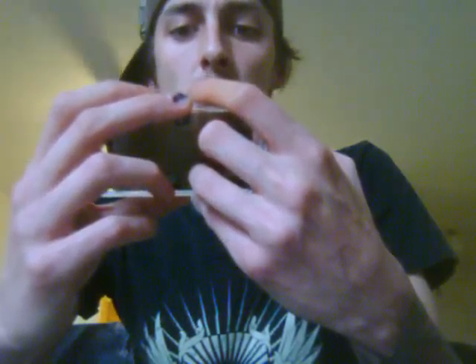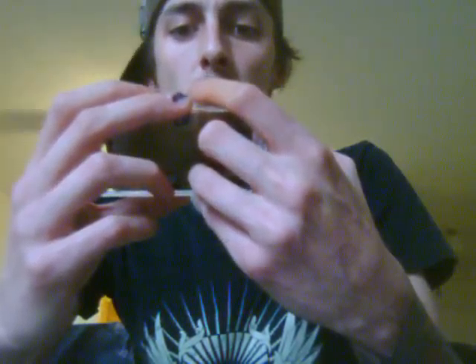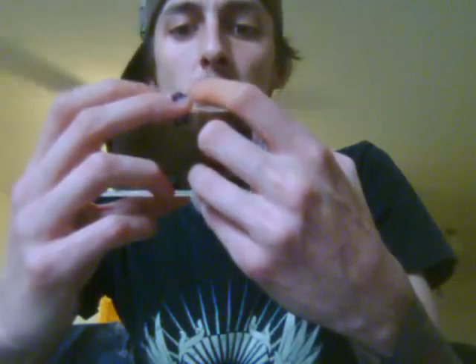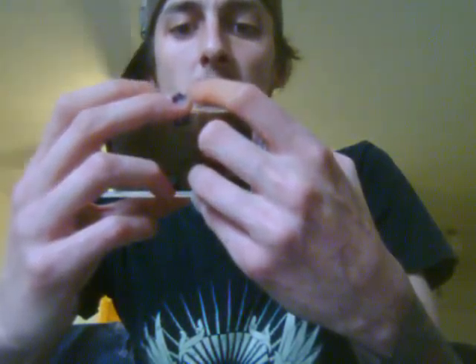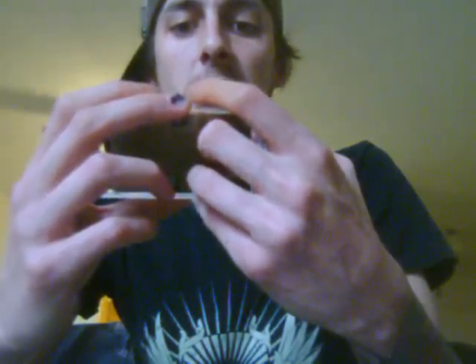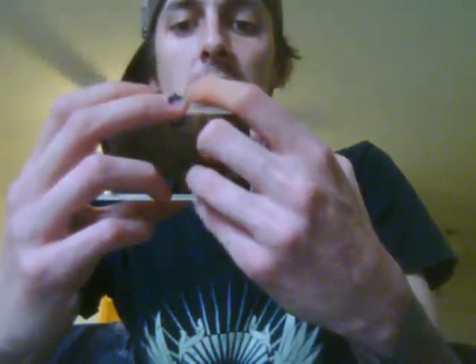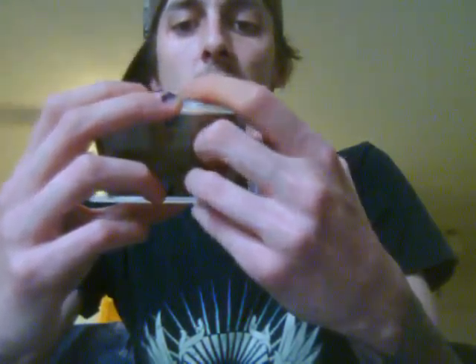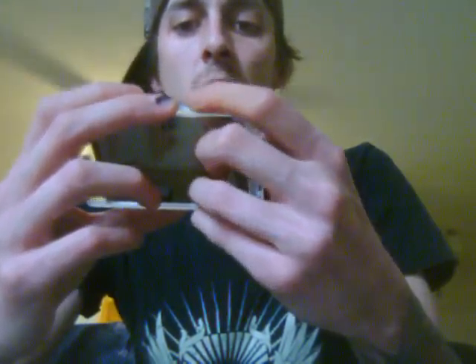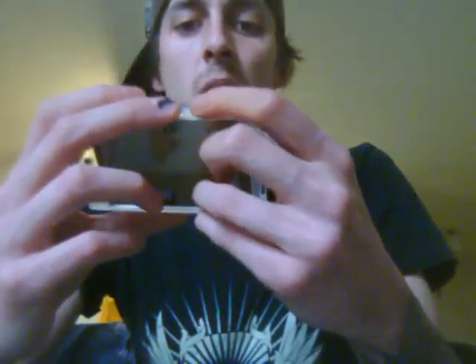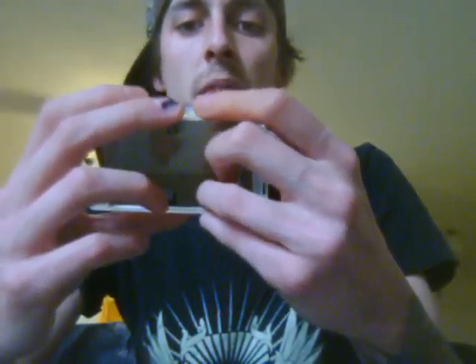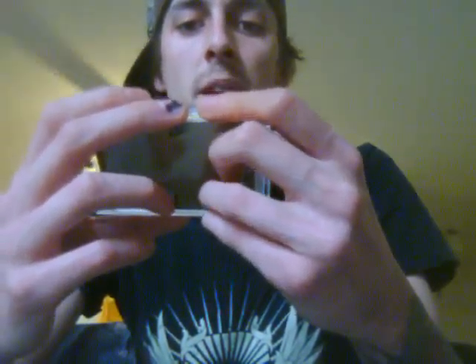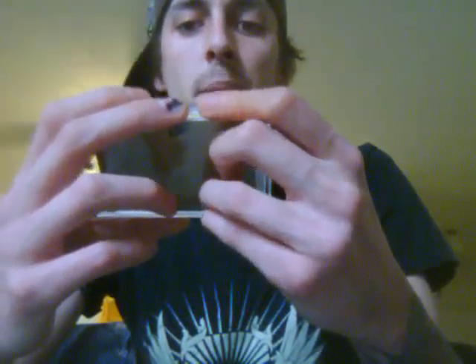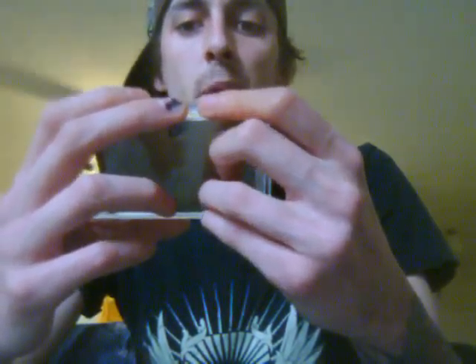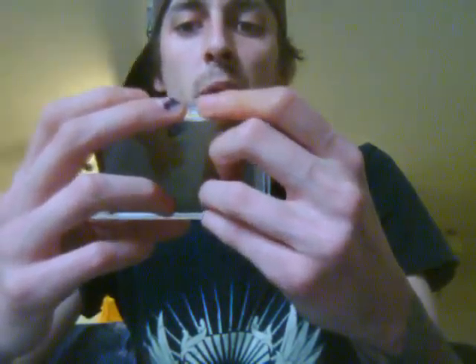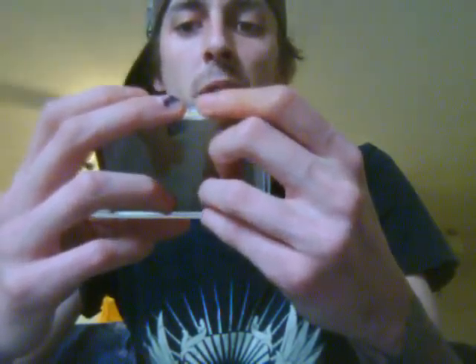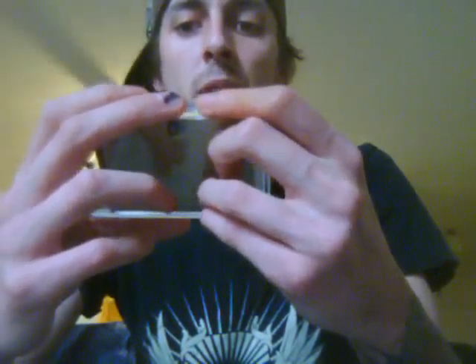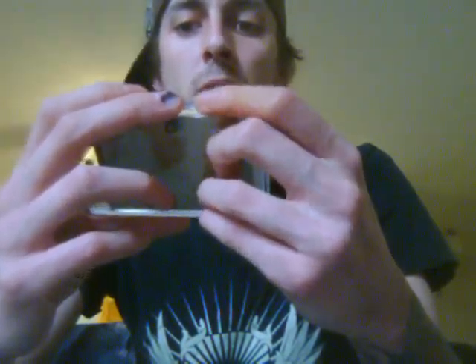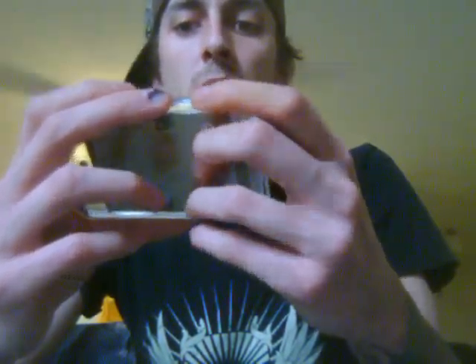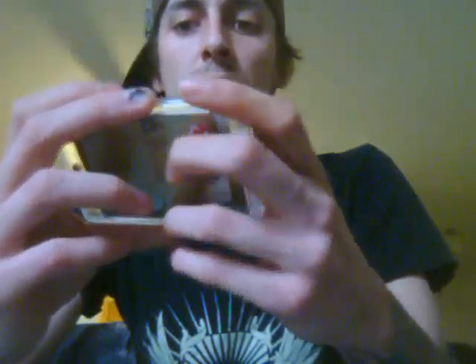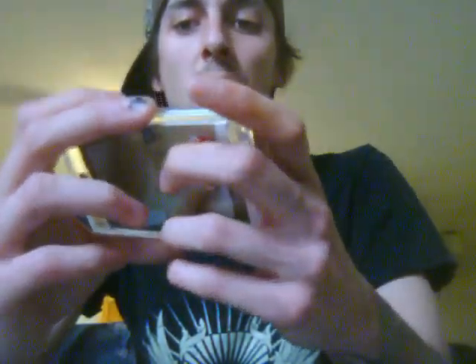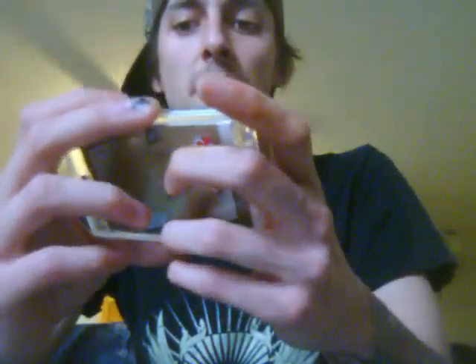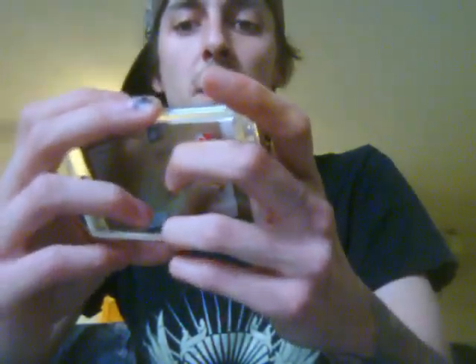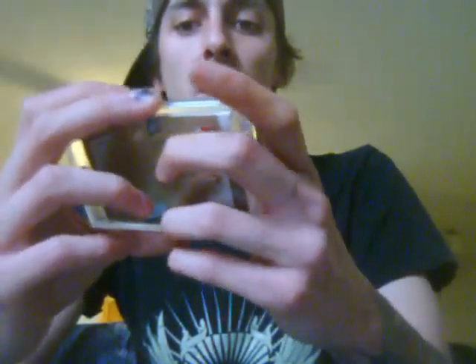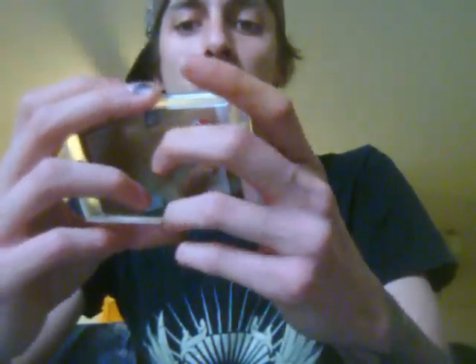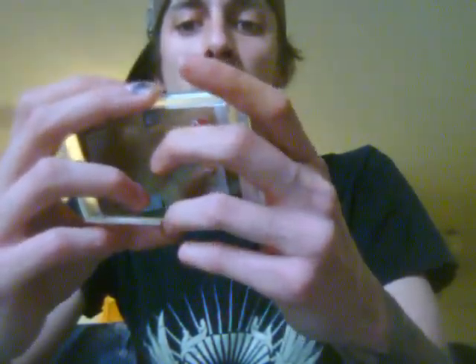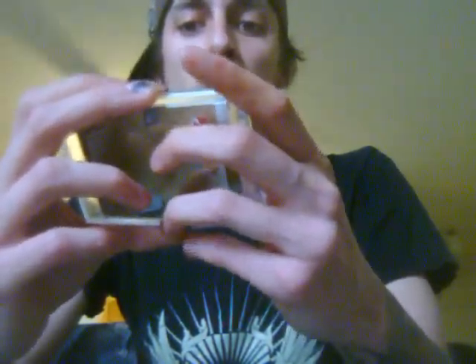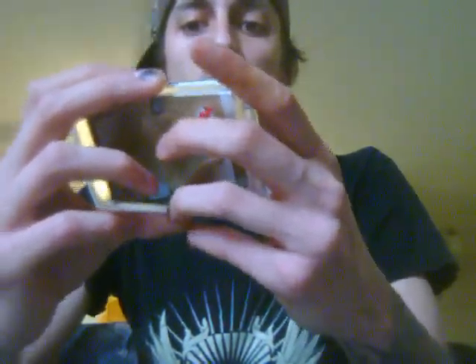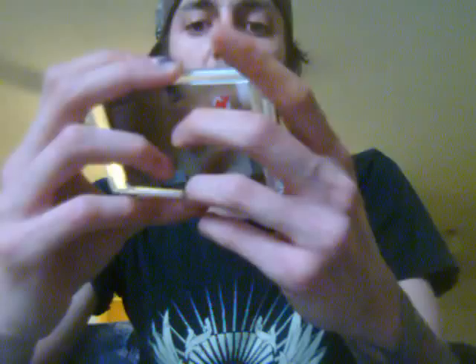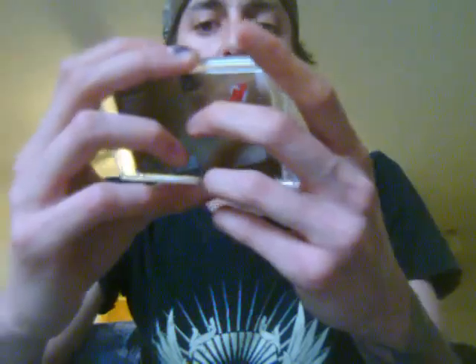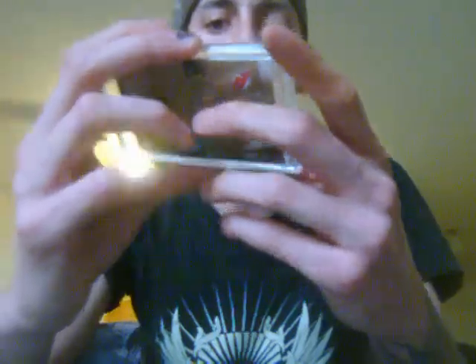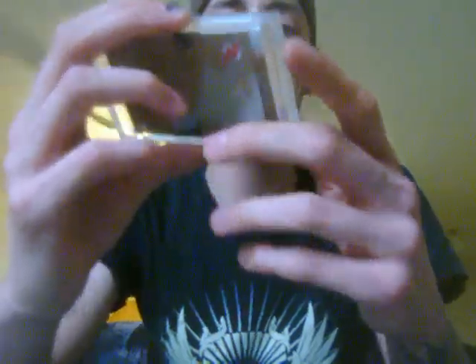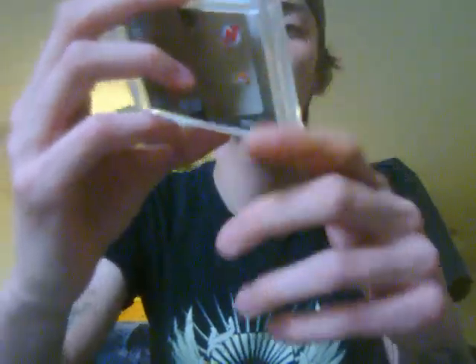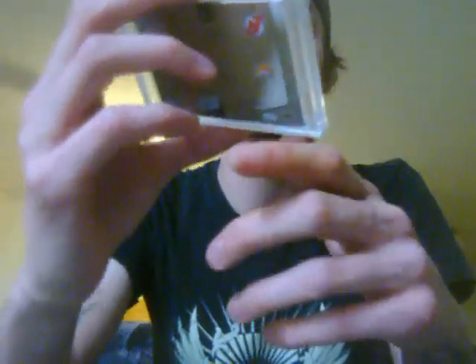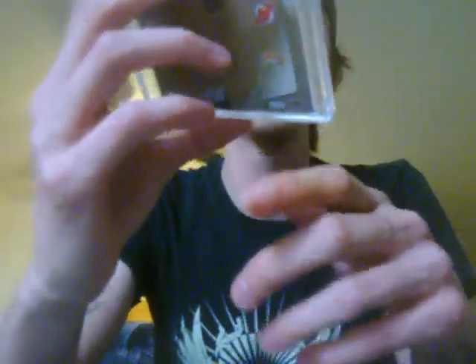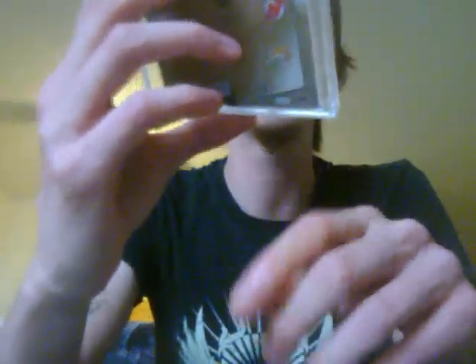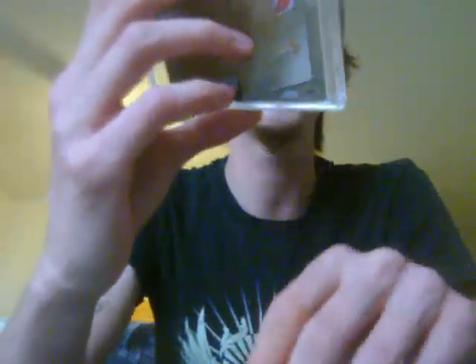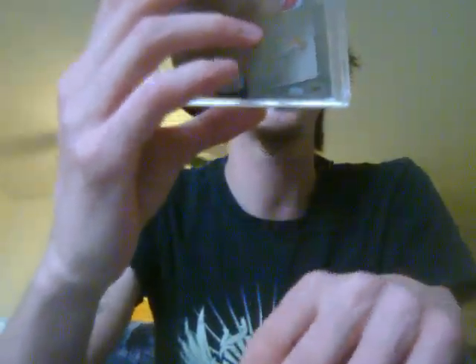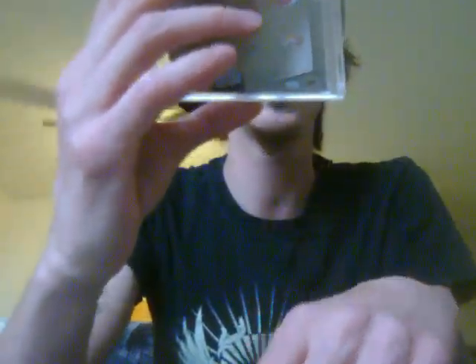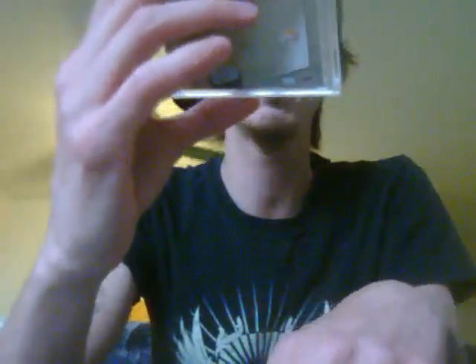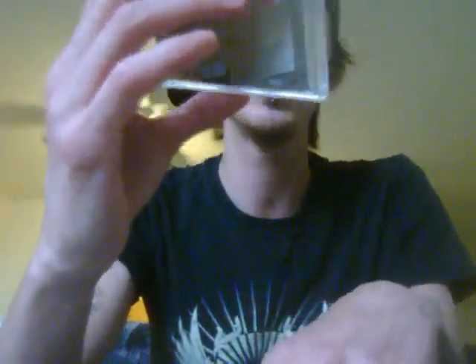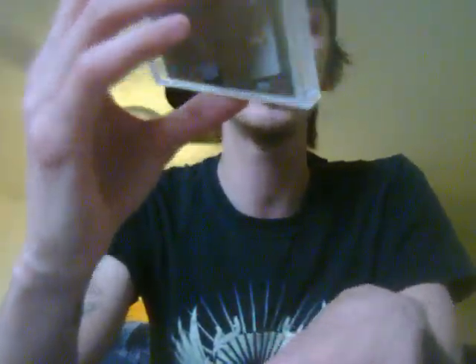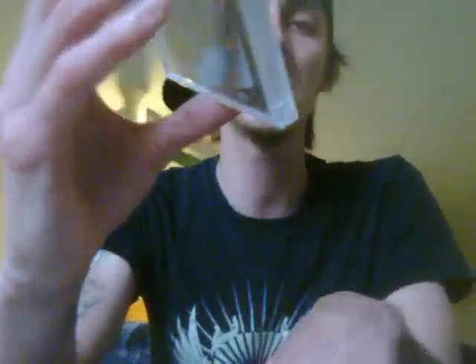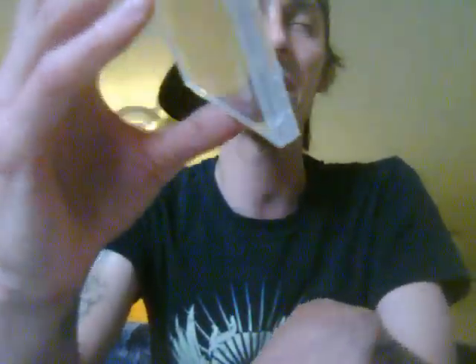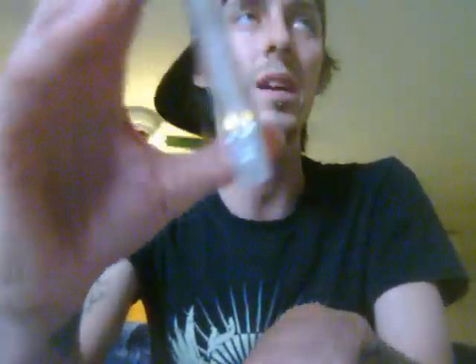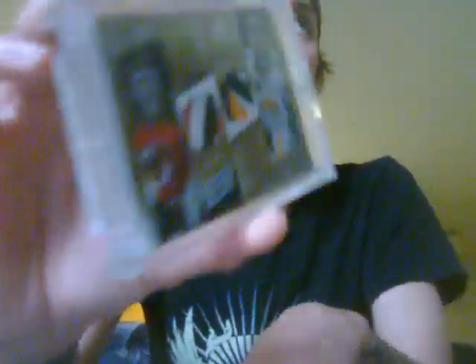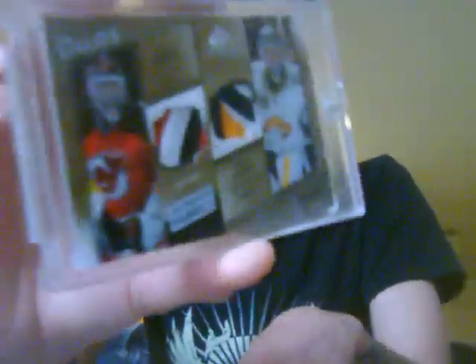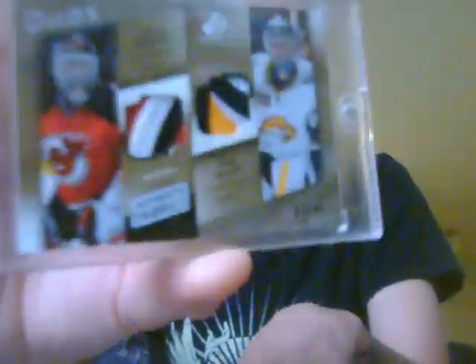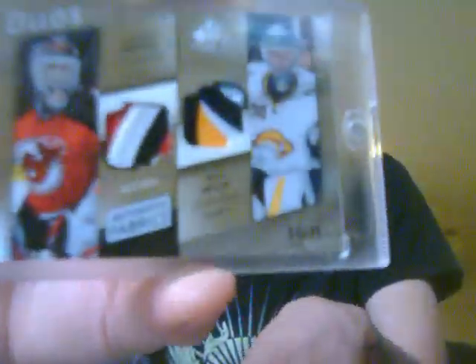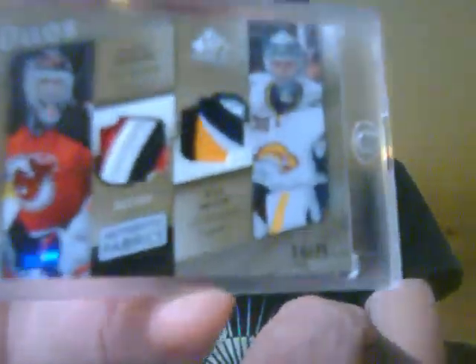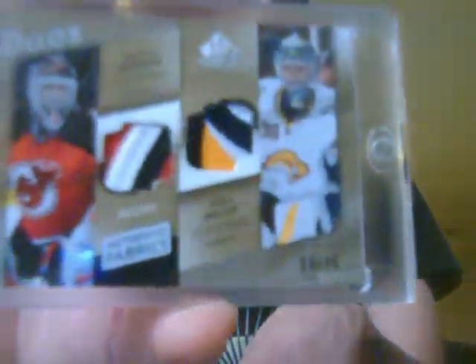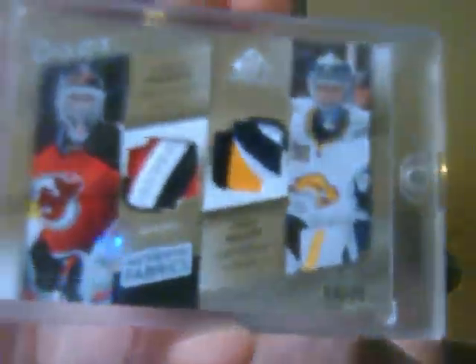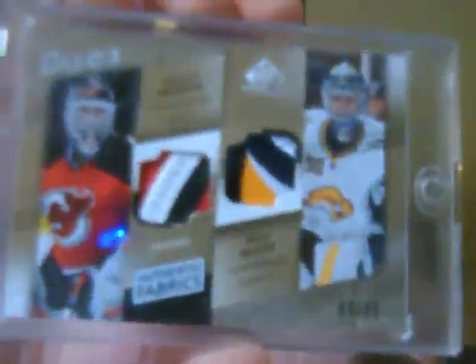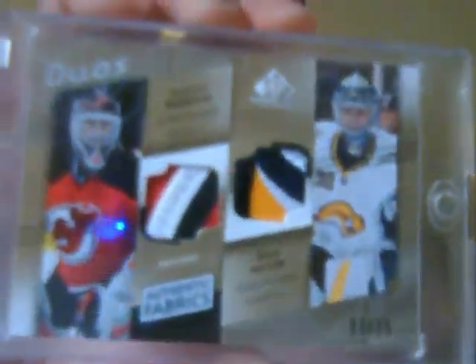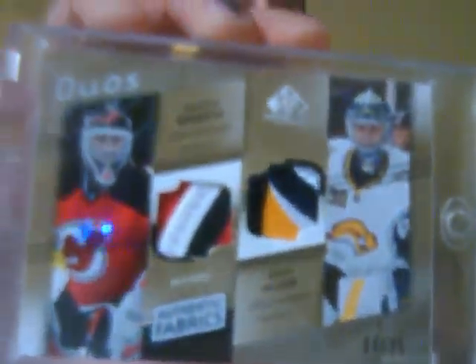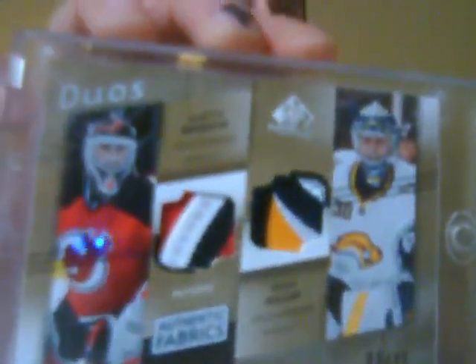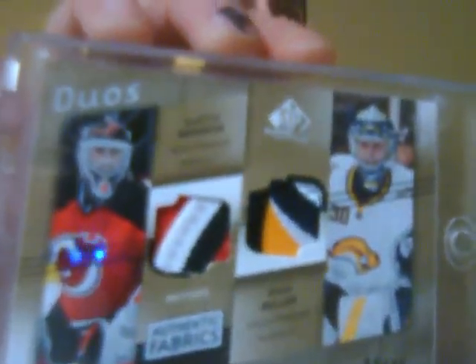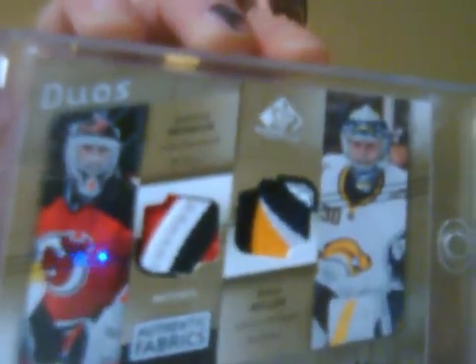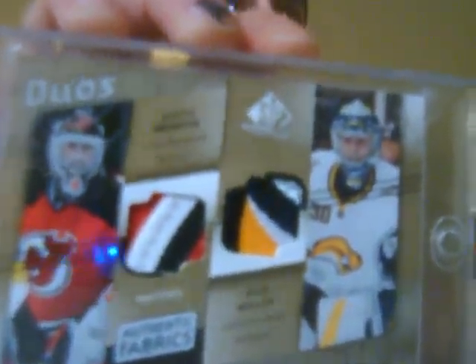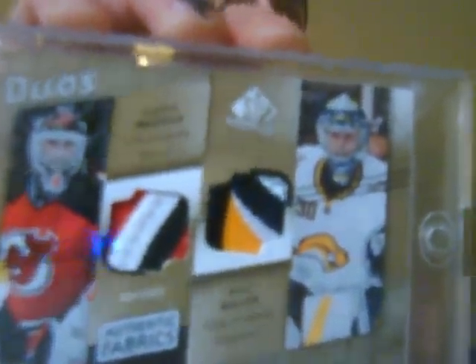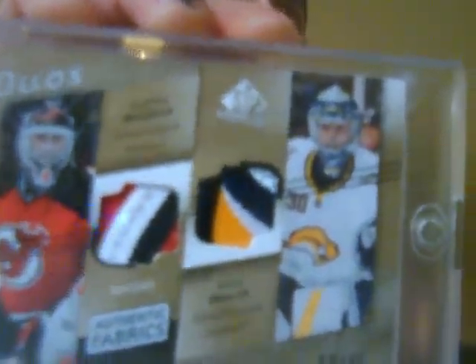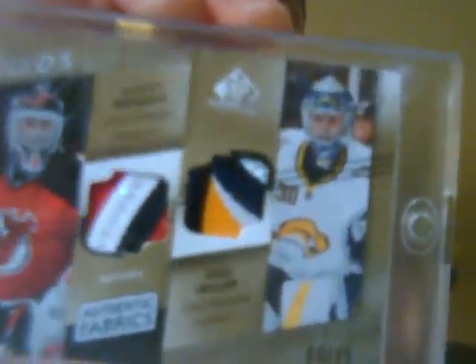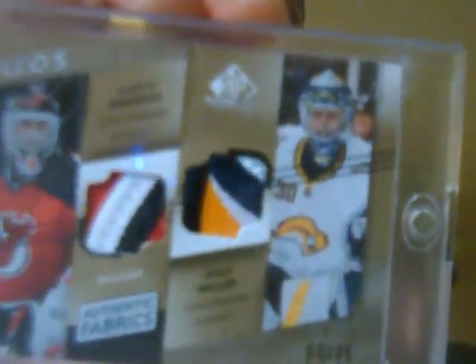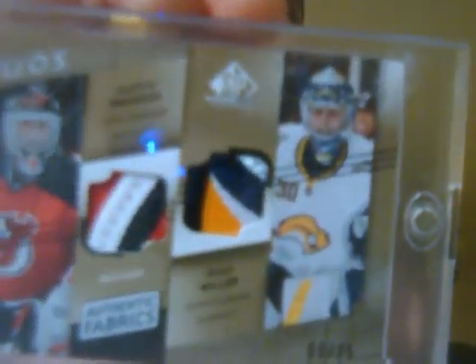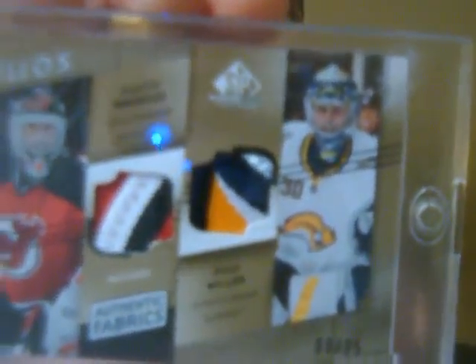Four breaks on the Brodeur. Five color Miller, three color Brodeur, number six out of 25. Check out those patches, guys.